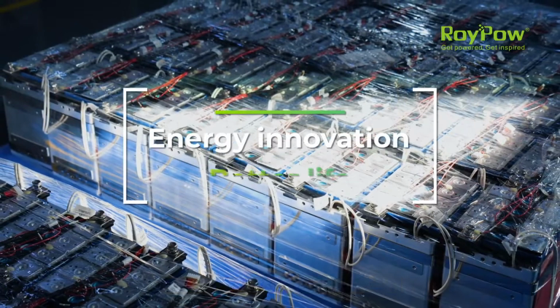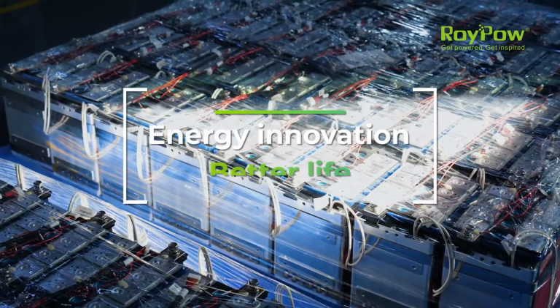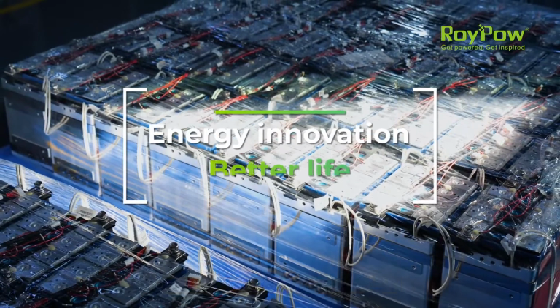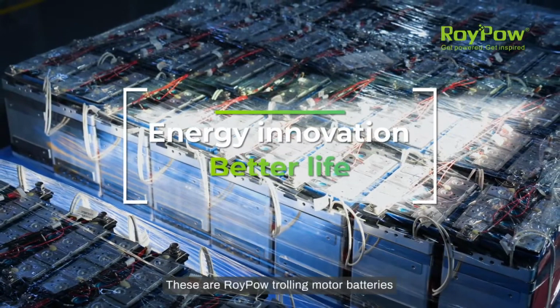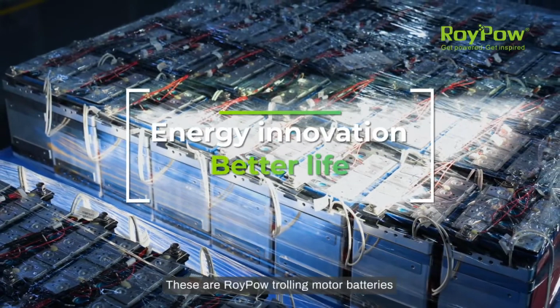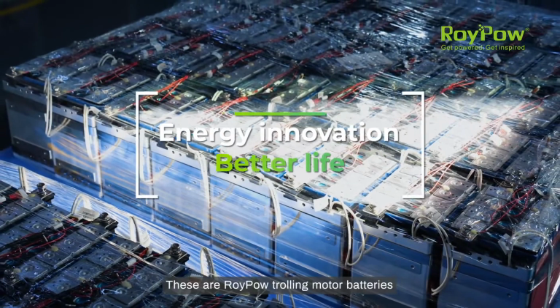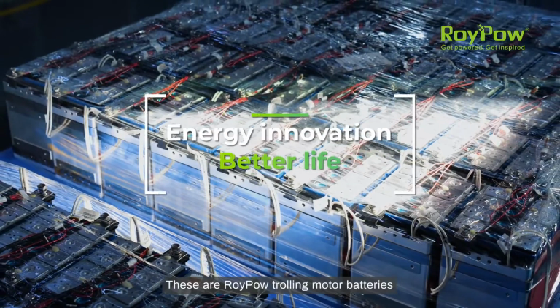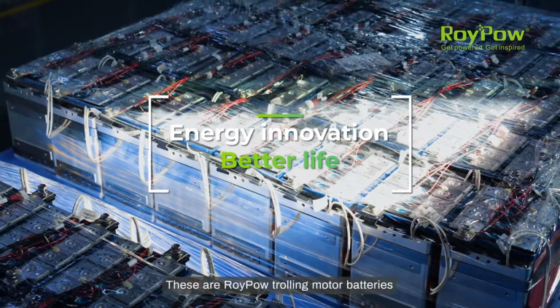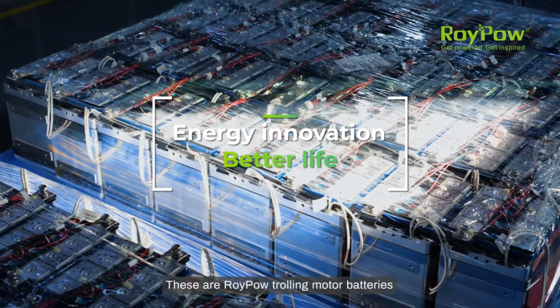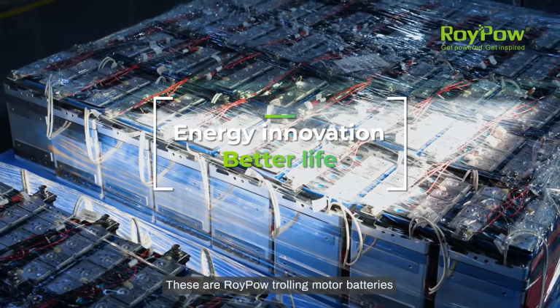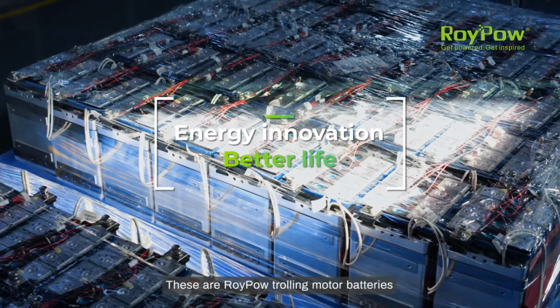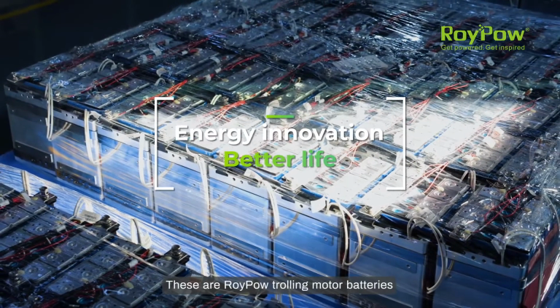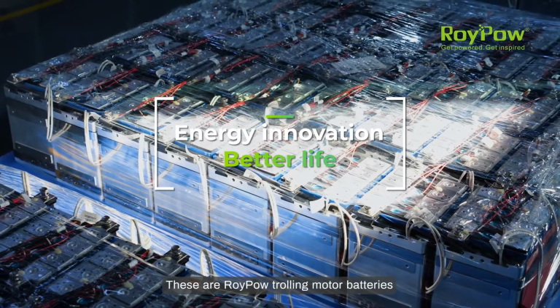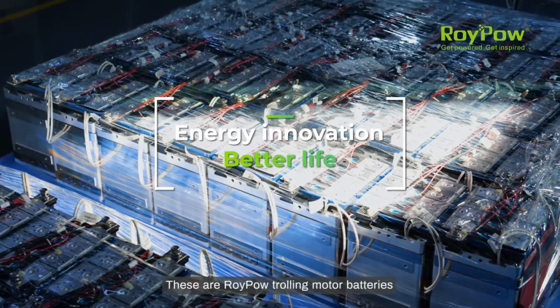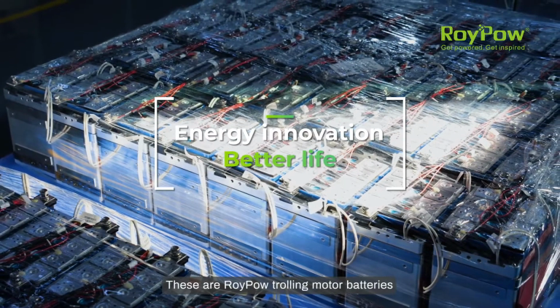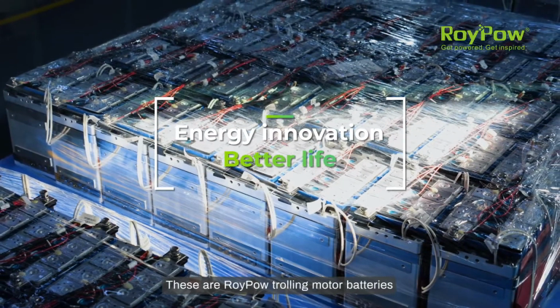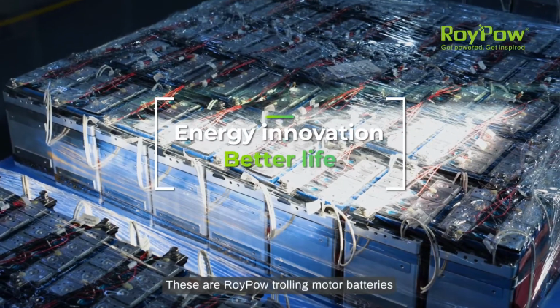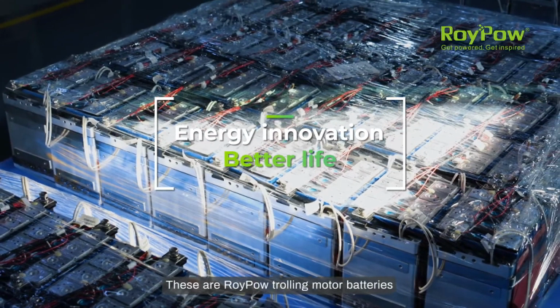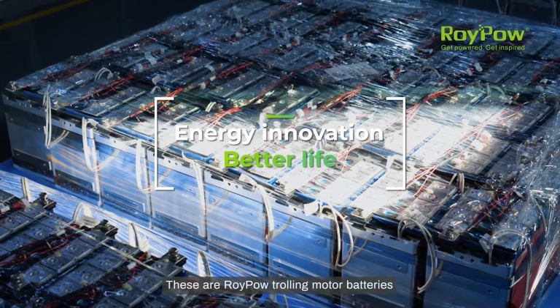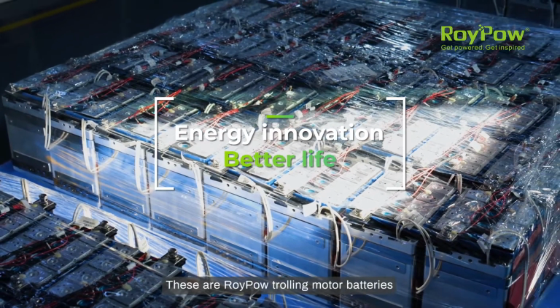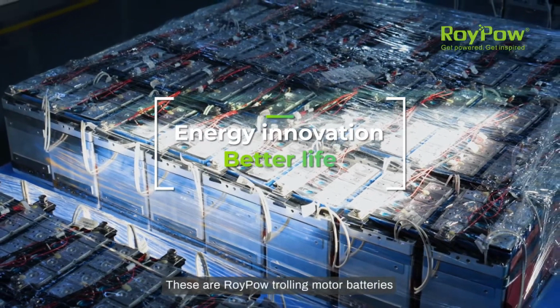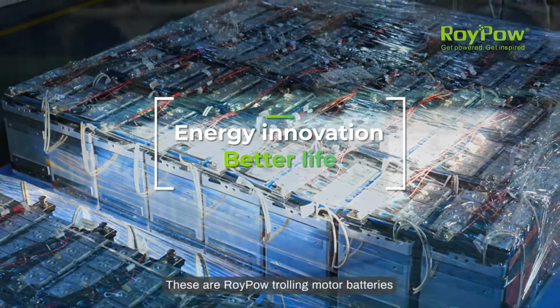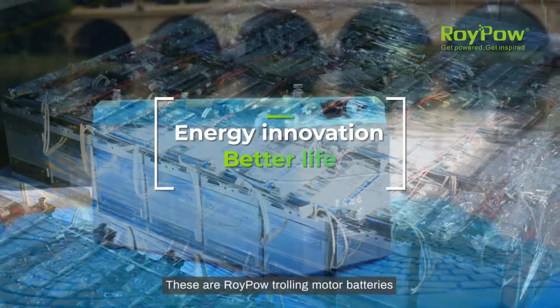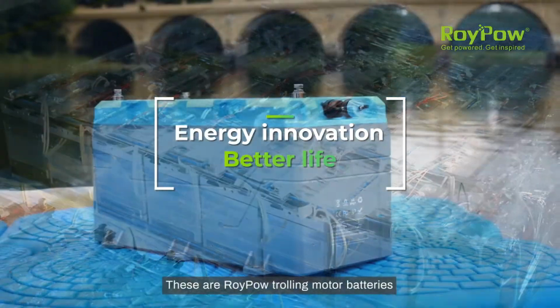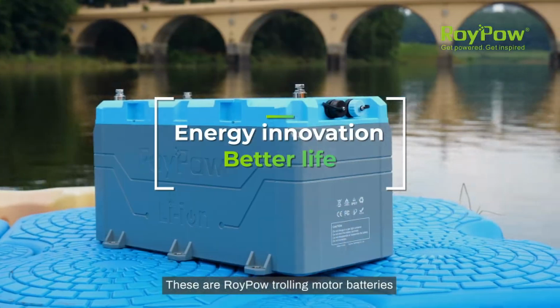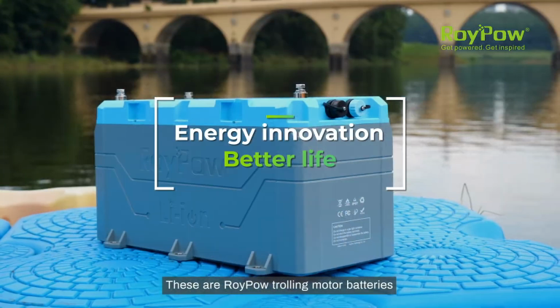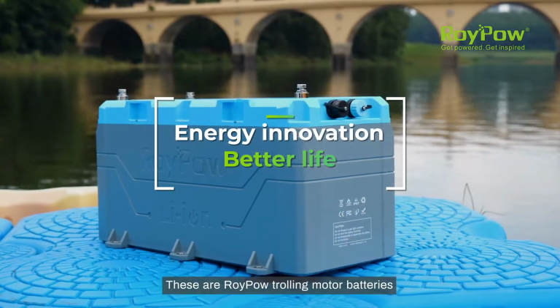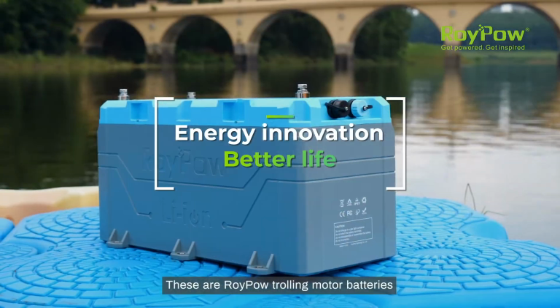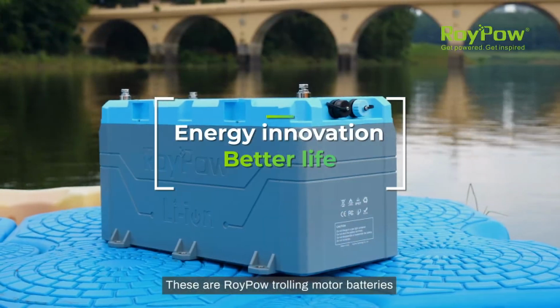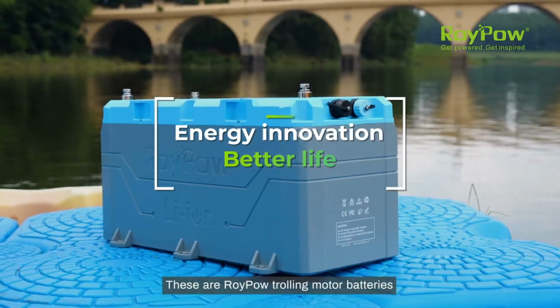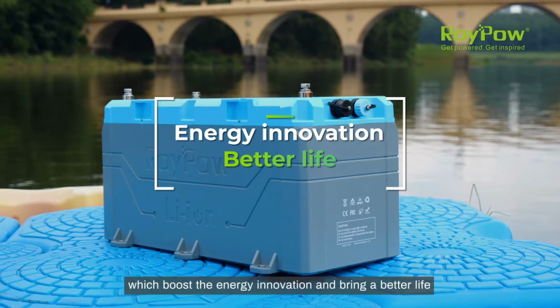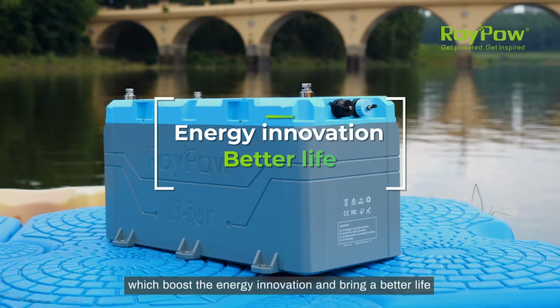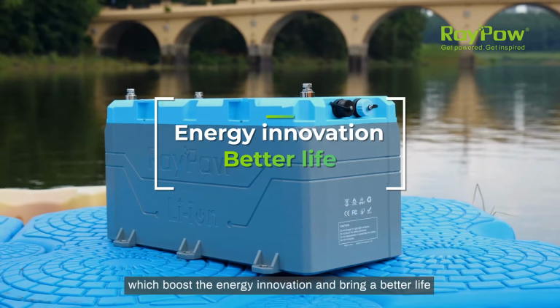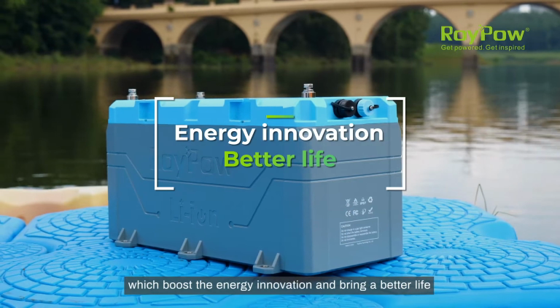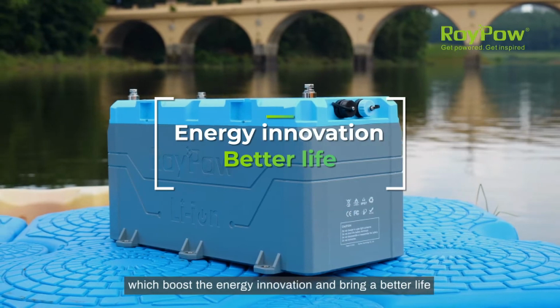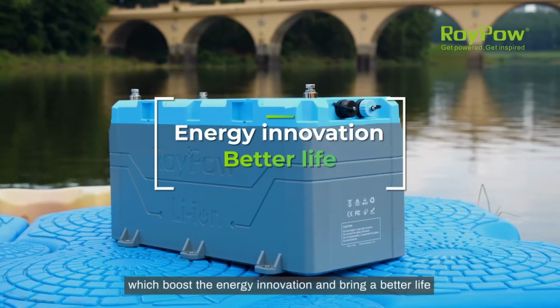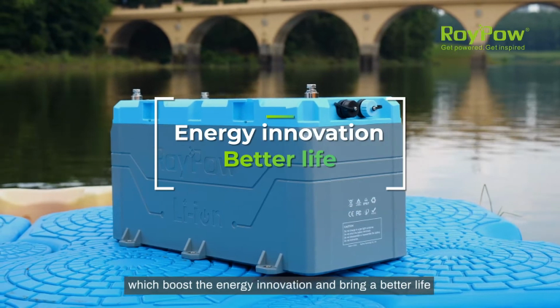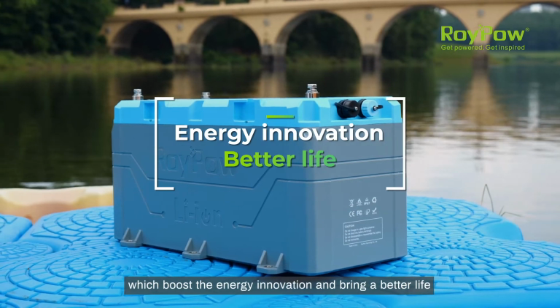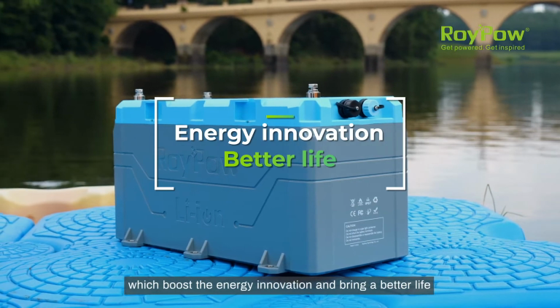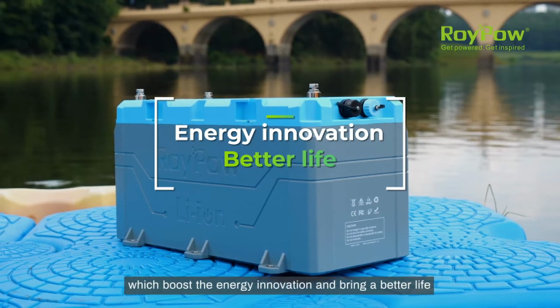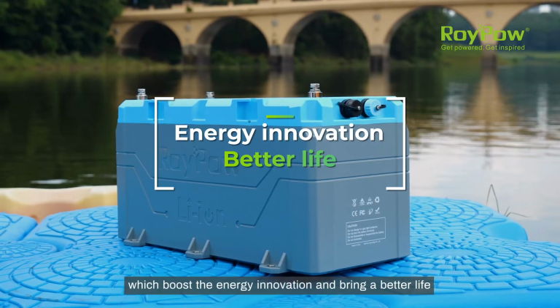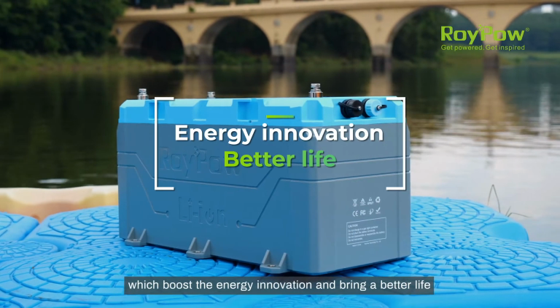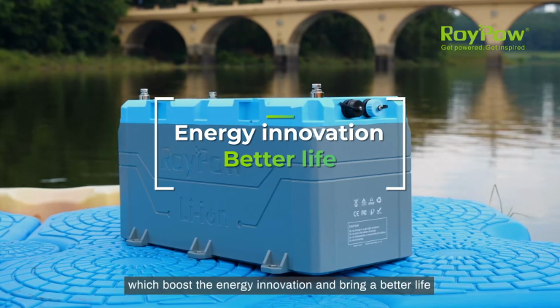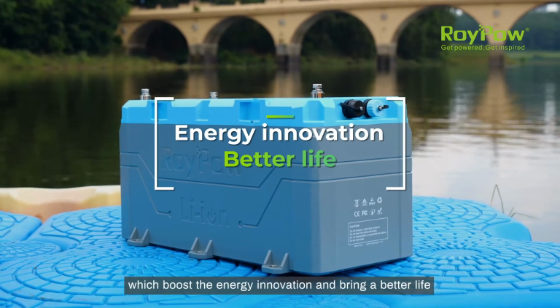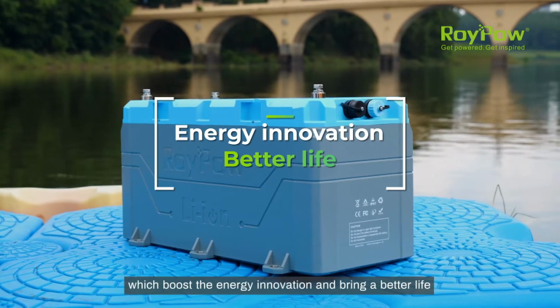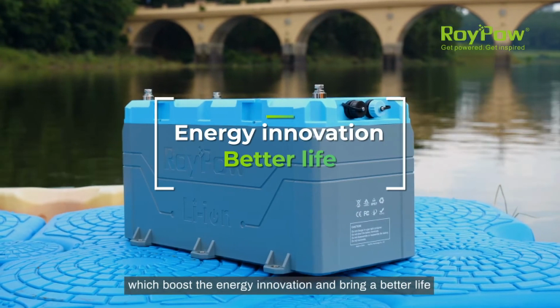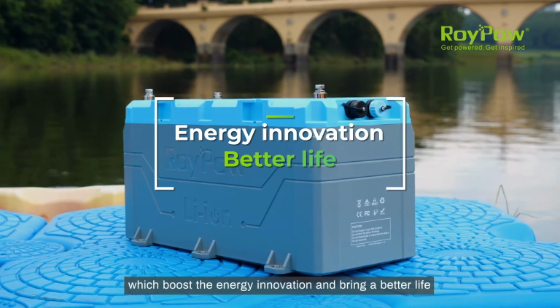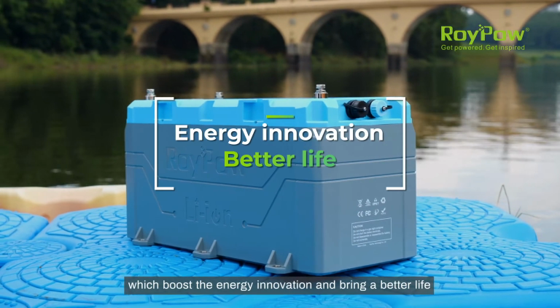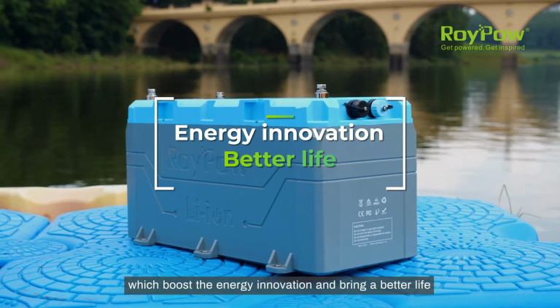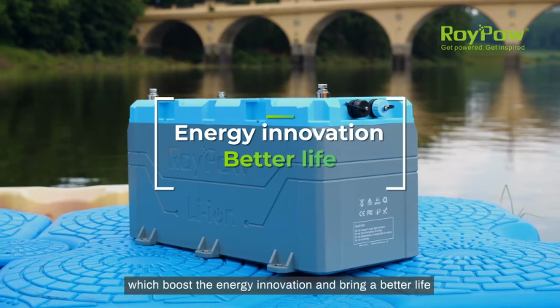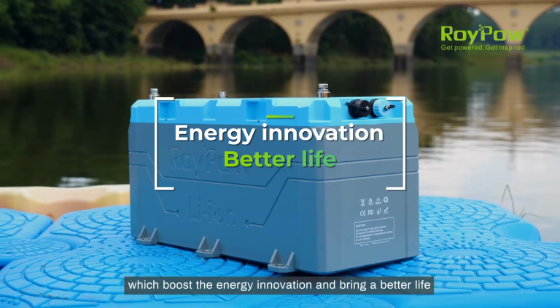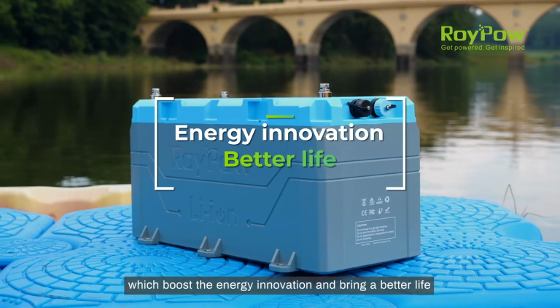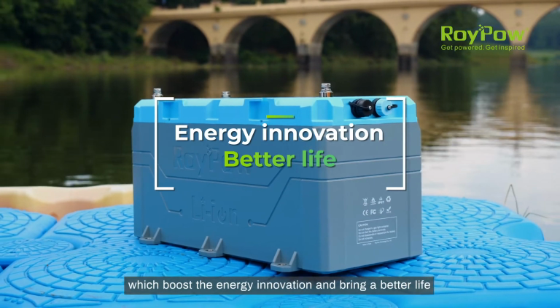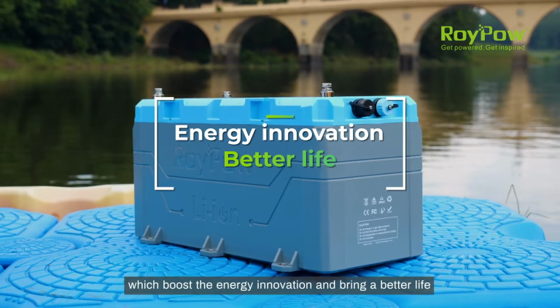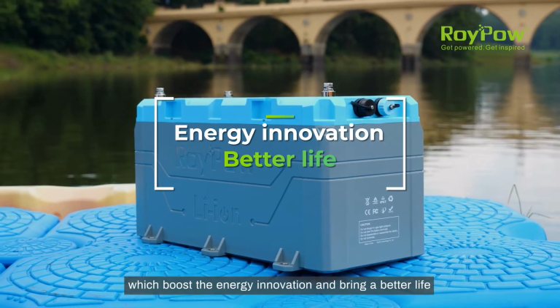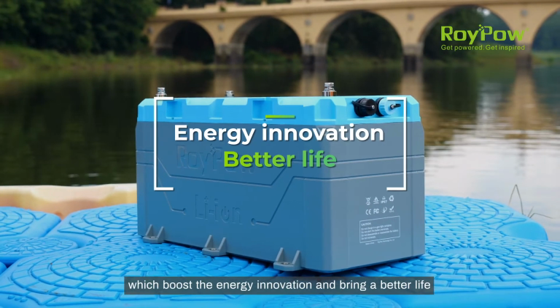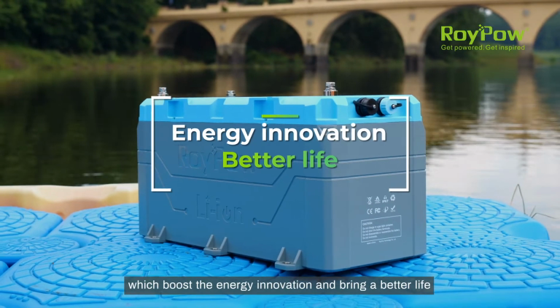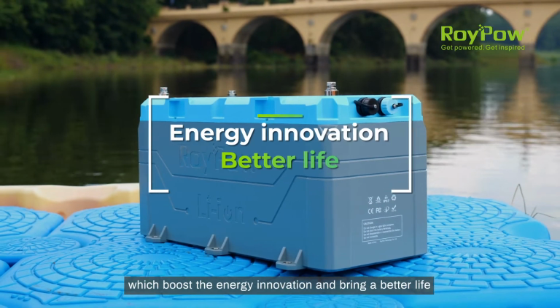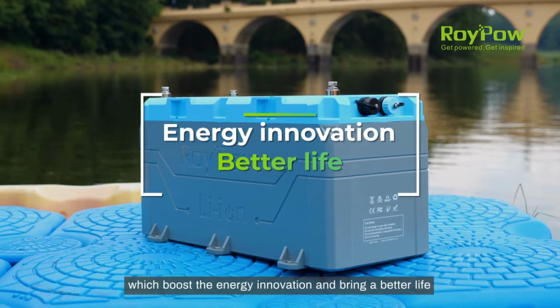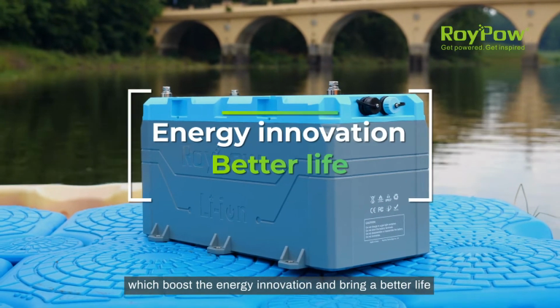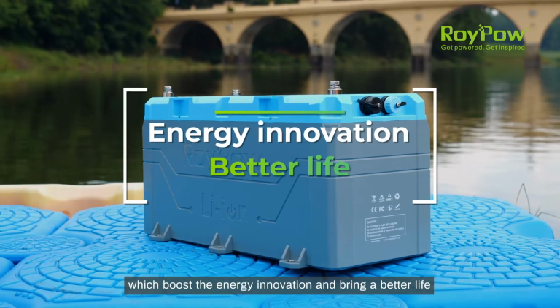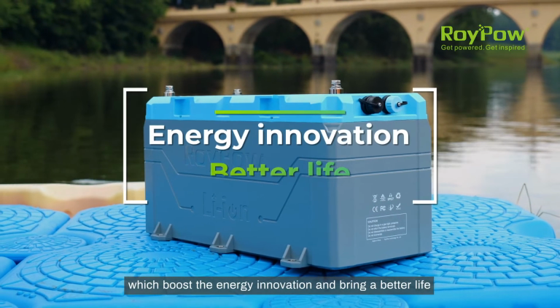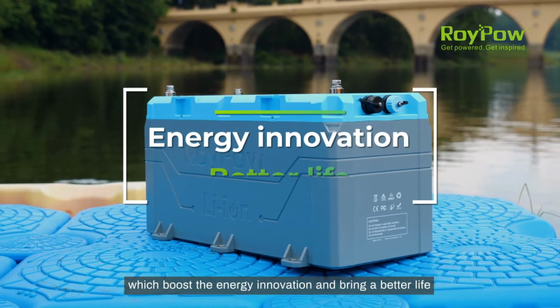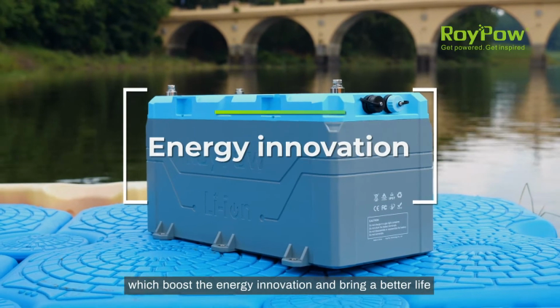These are RoyPow trolling motor batteries, which boost energy innovation and bring a better life.